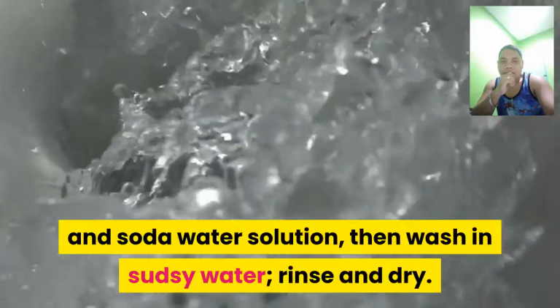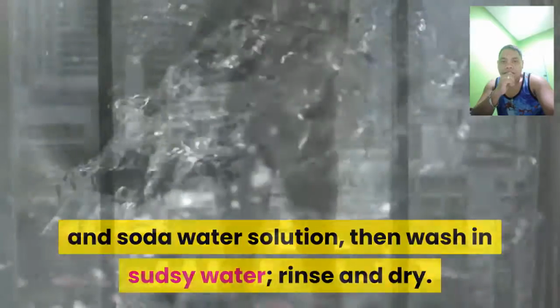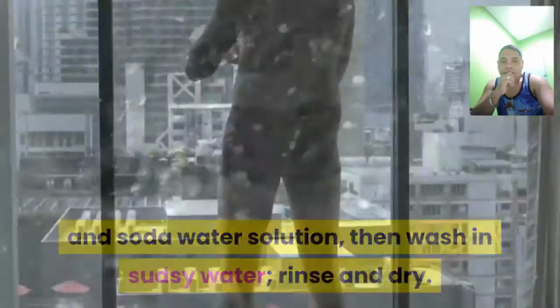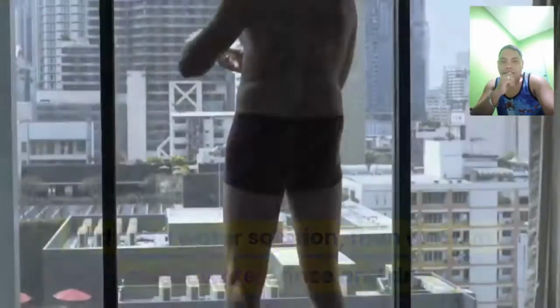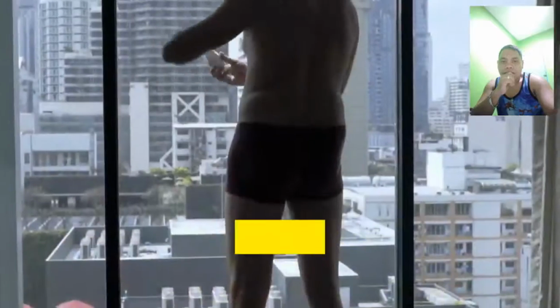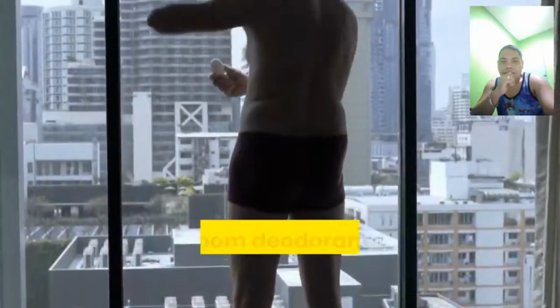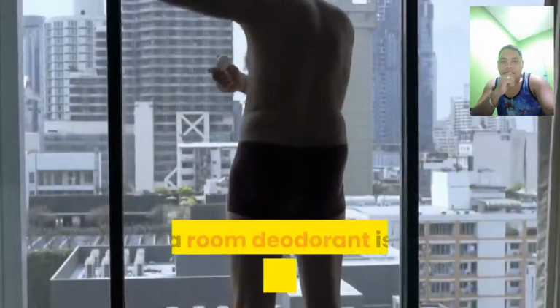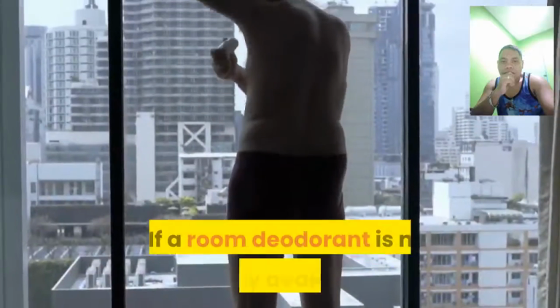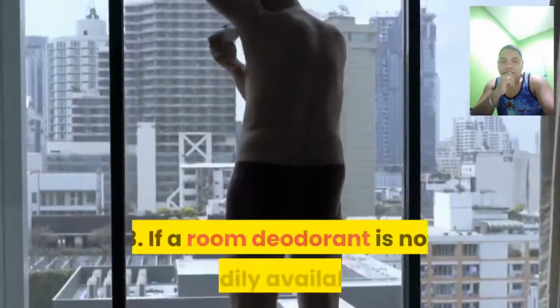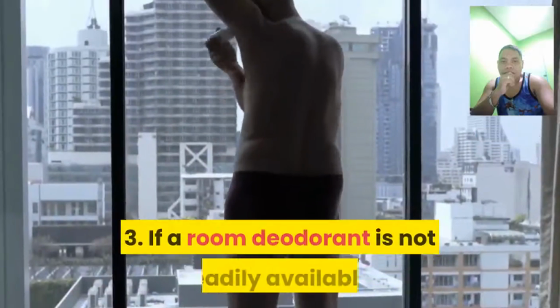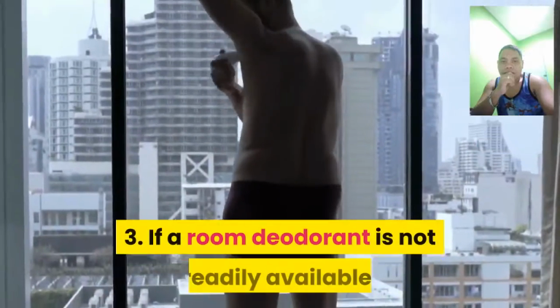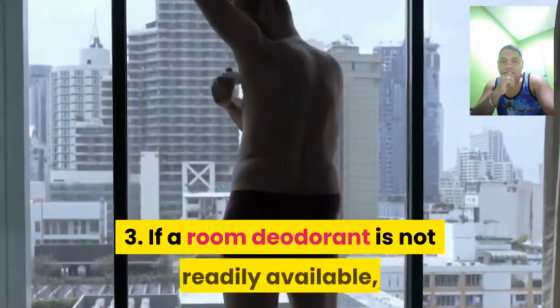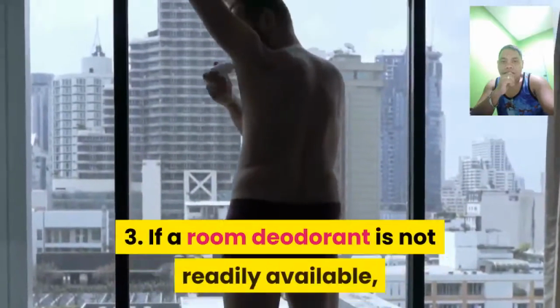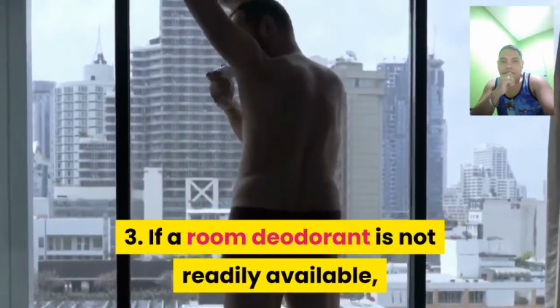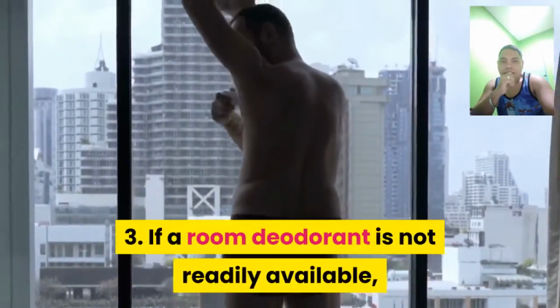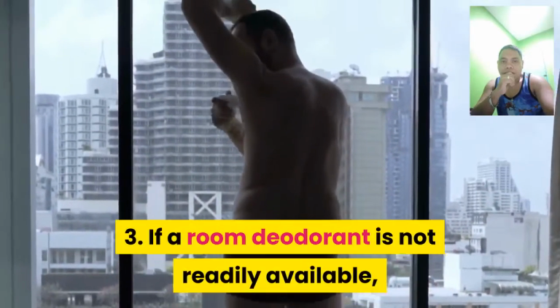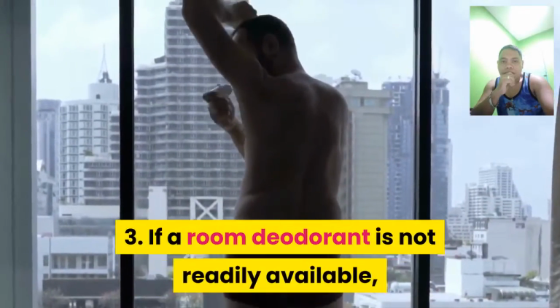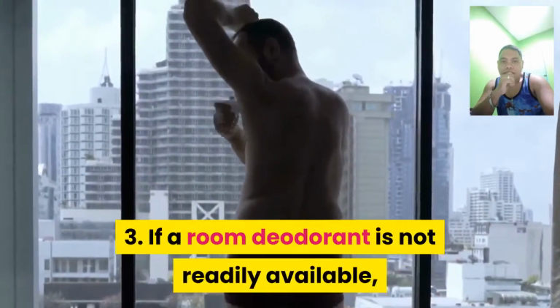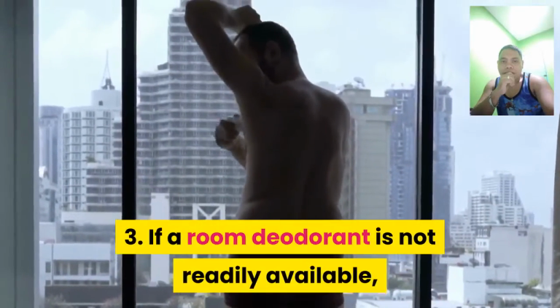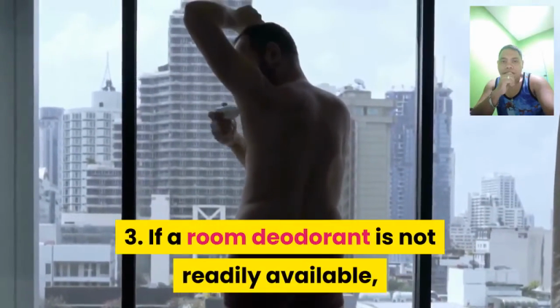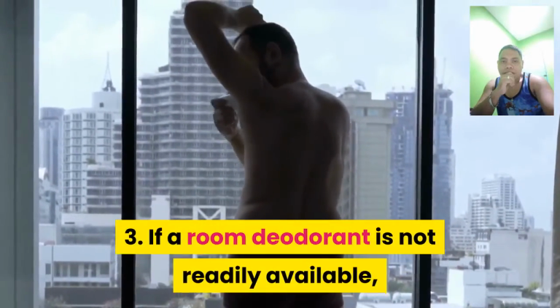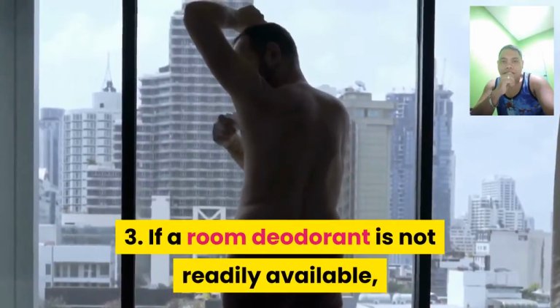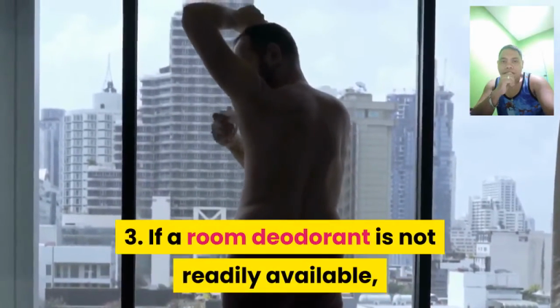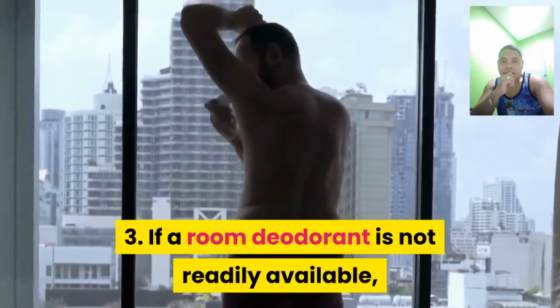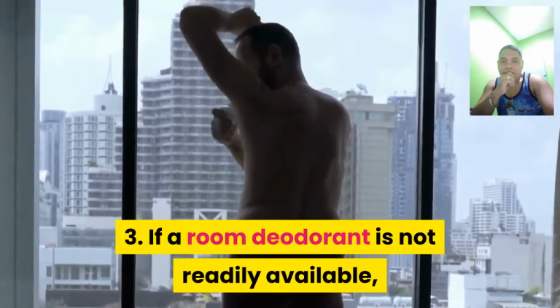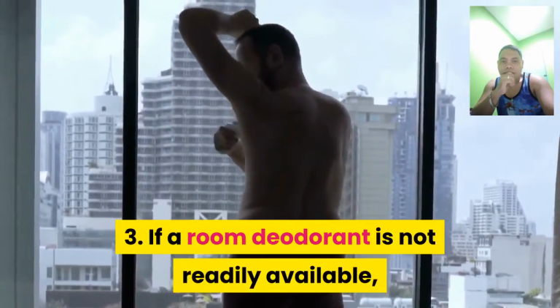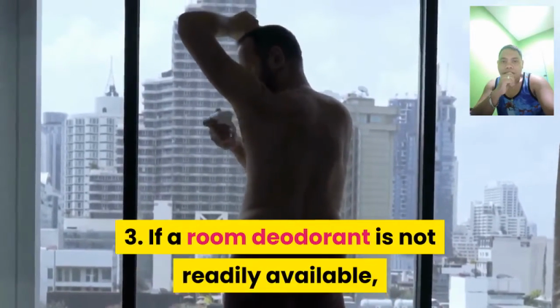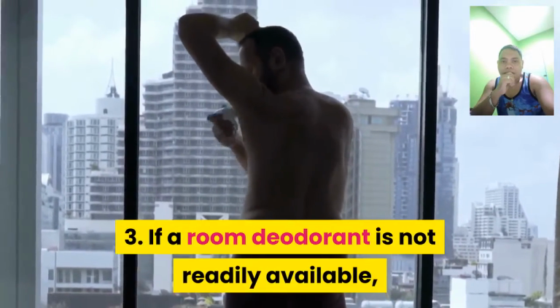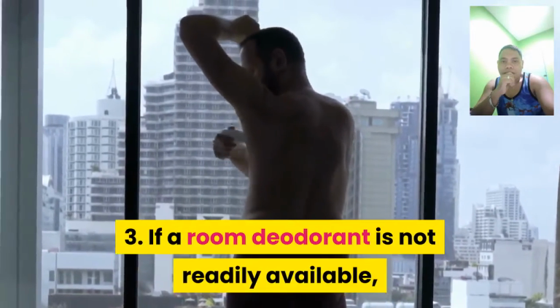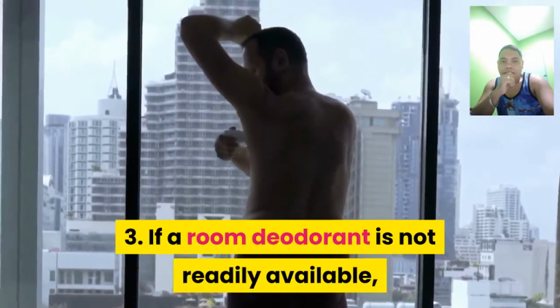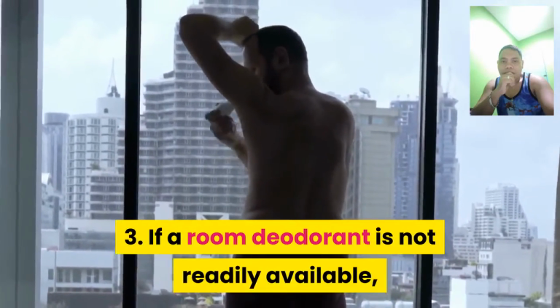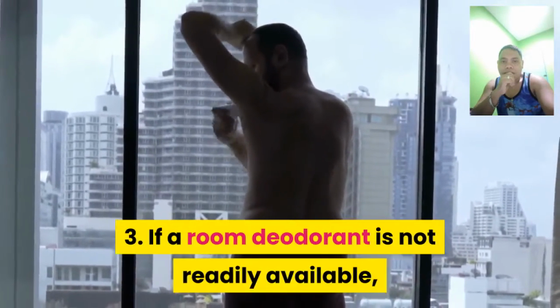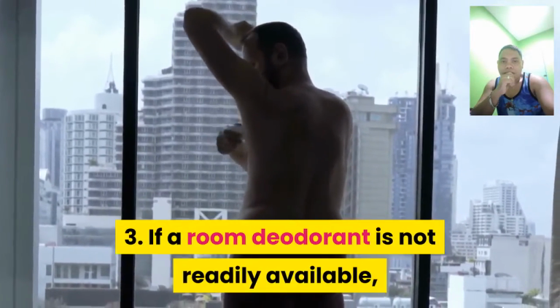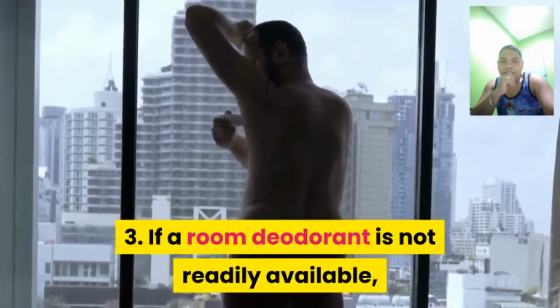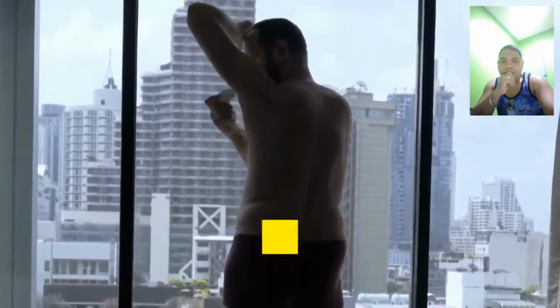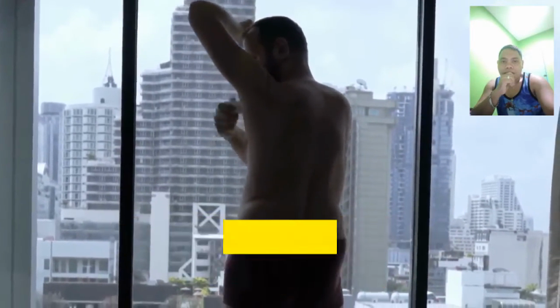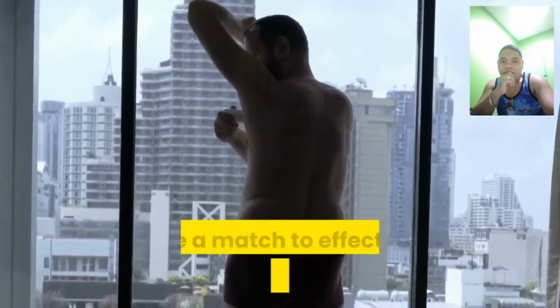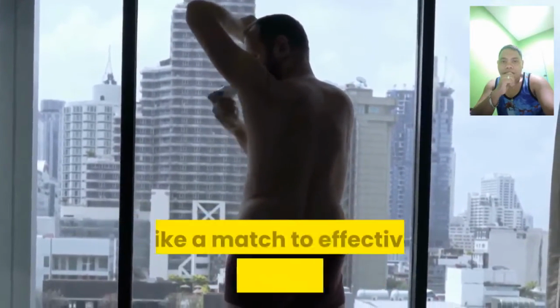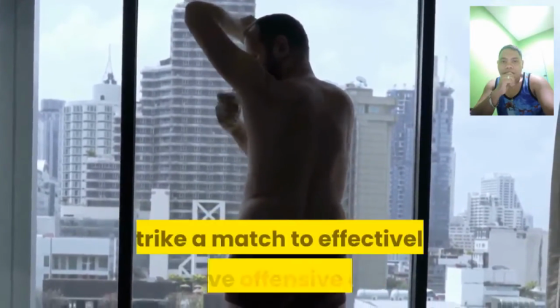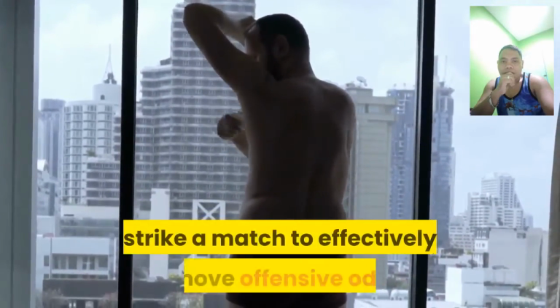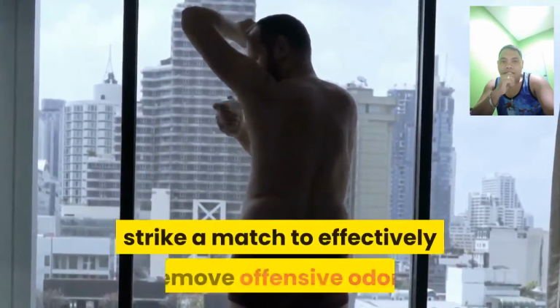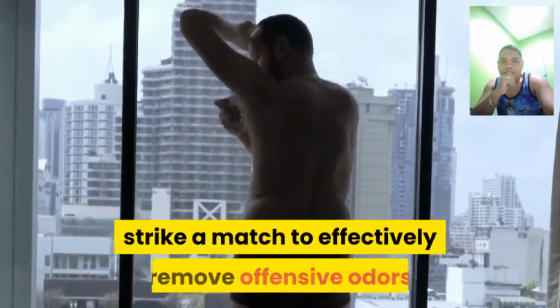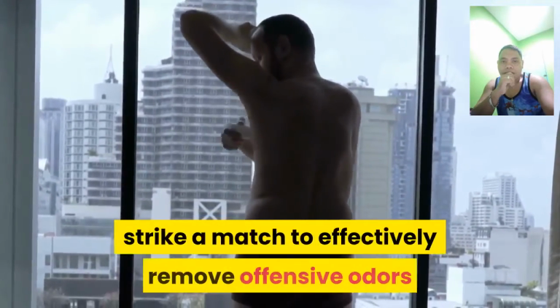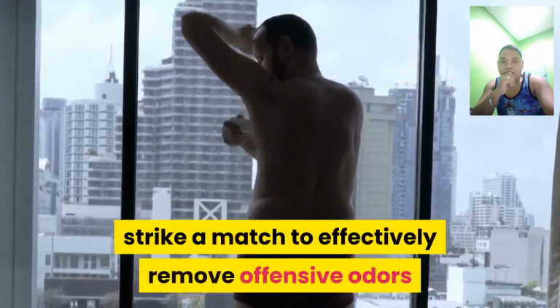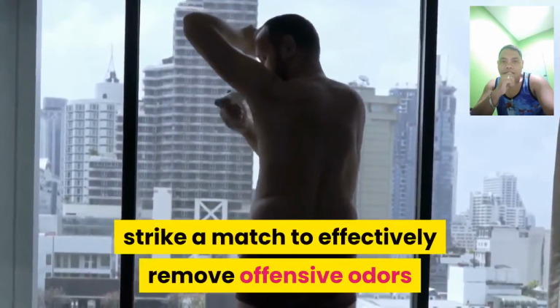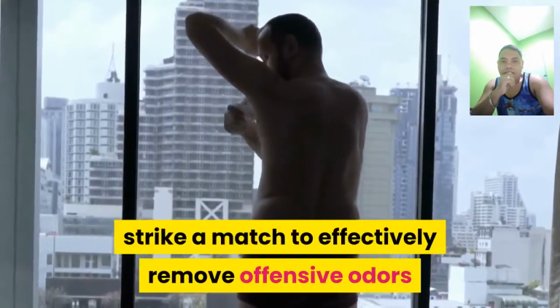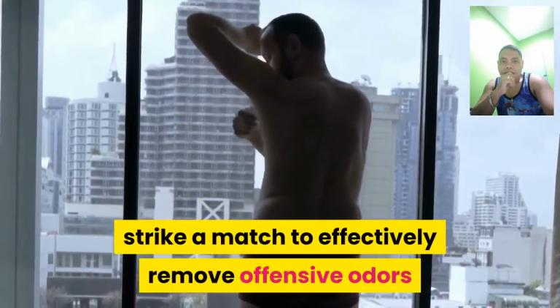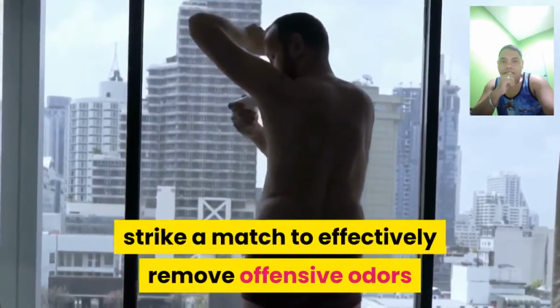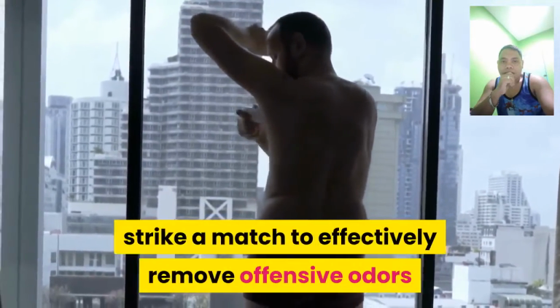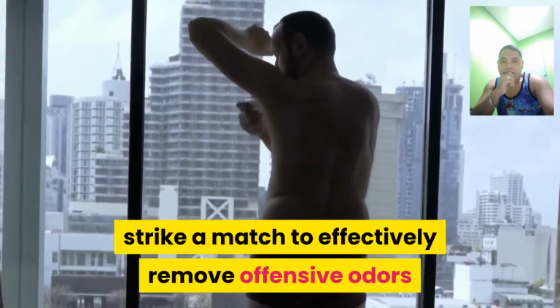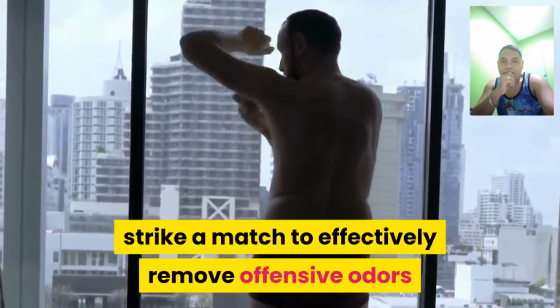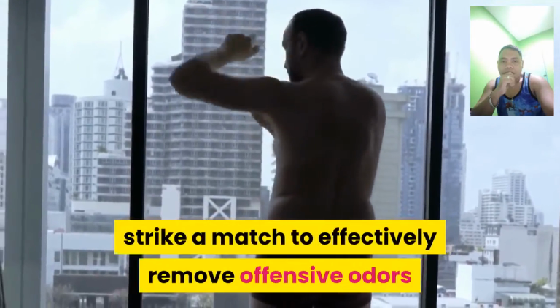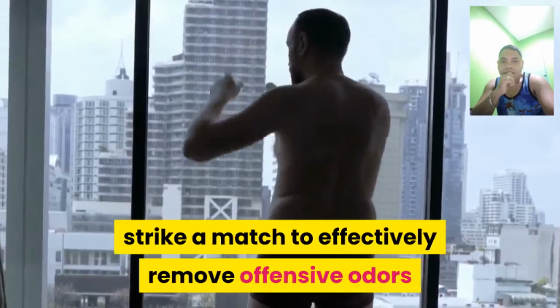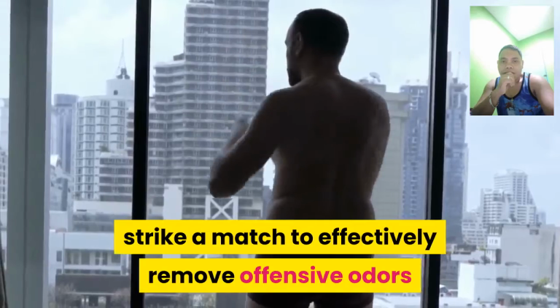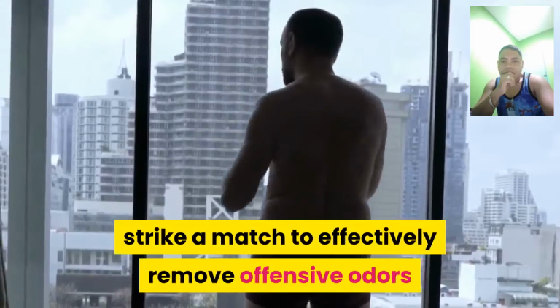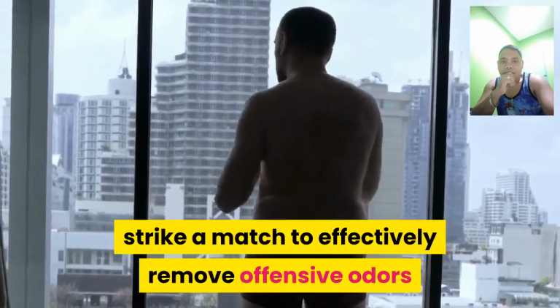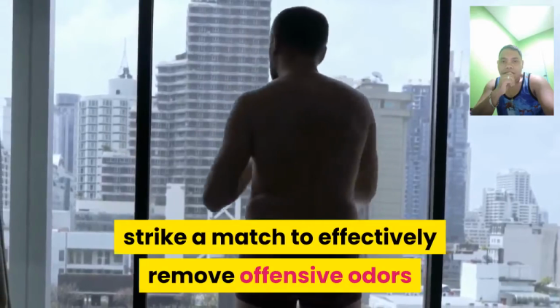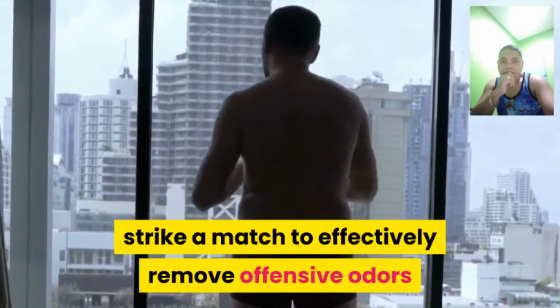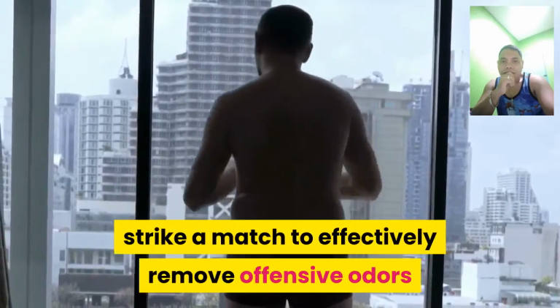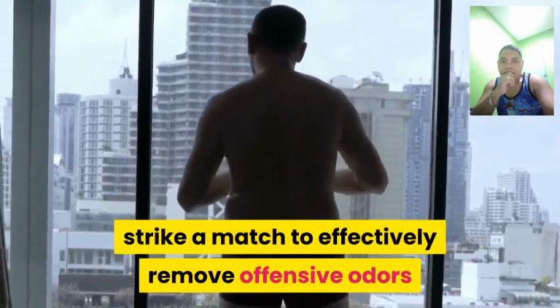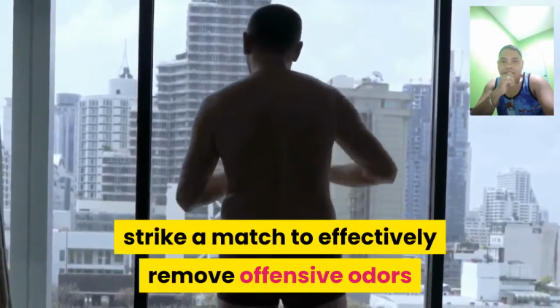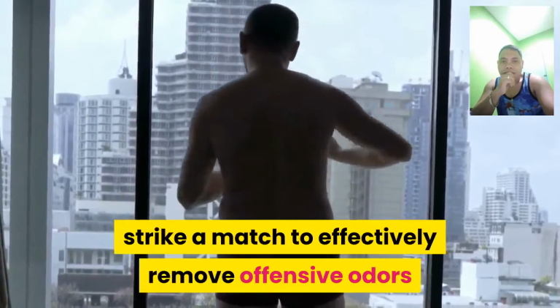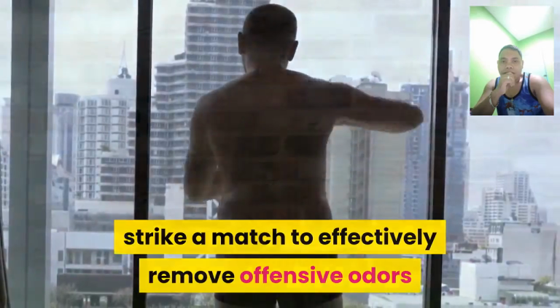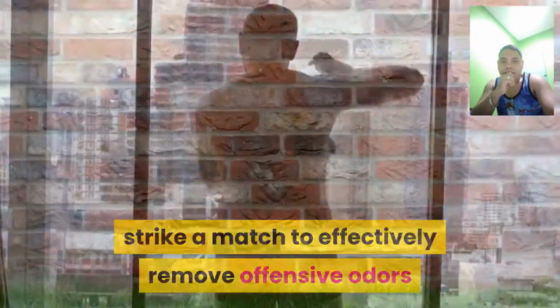3. If a room deodorant is not readily available, strike a match to effectively remove offensive odors.